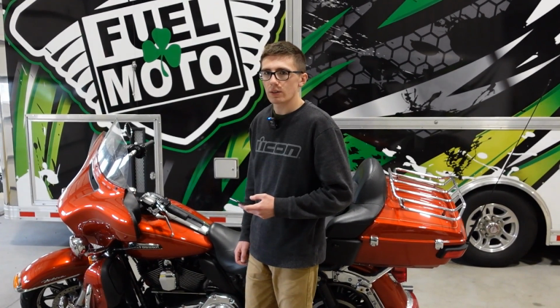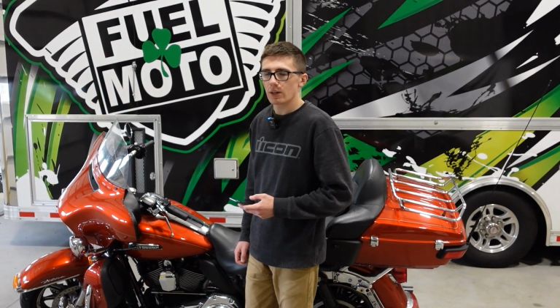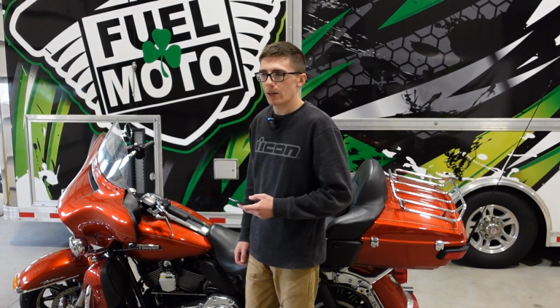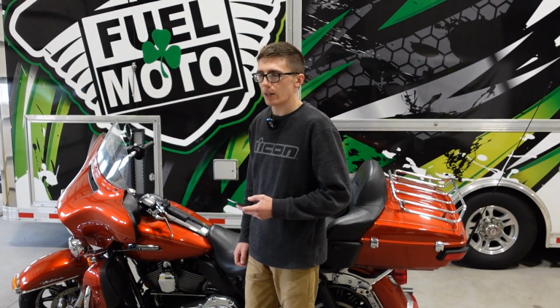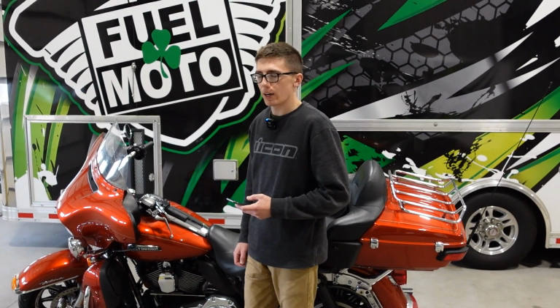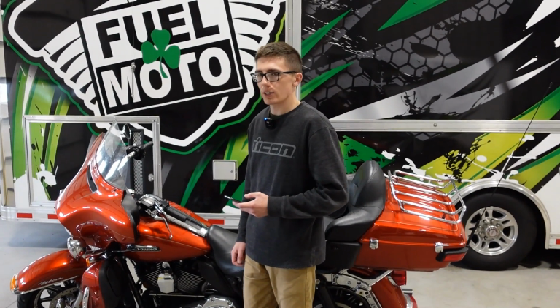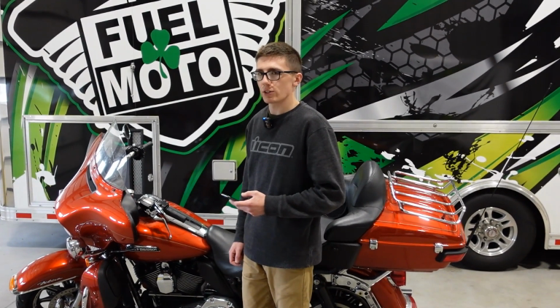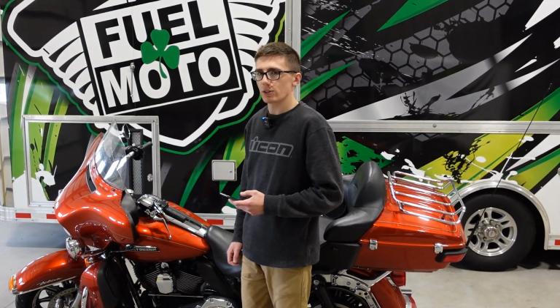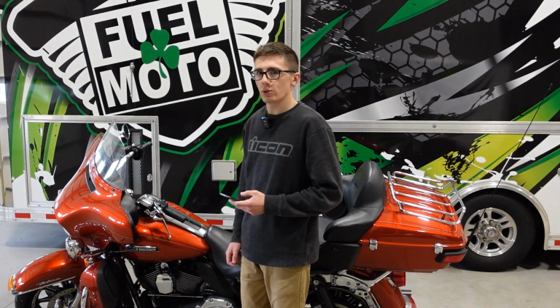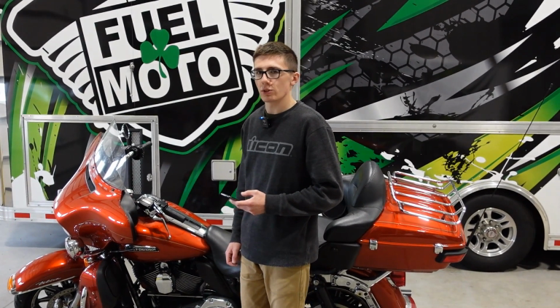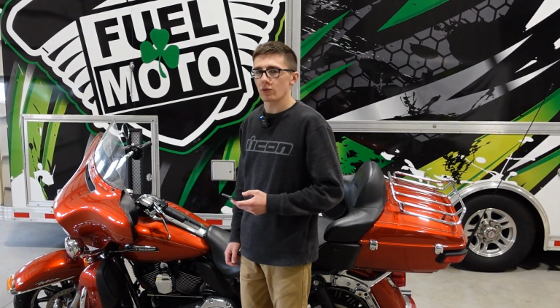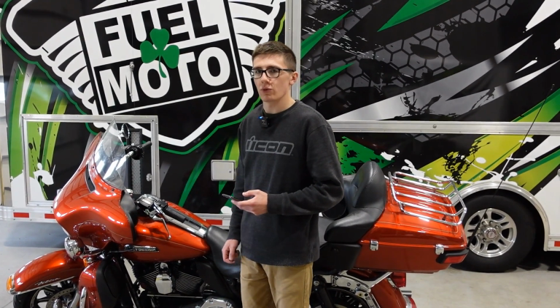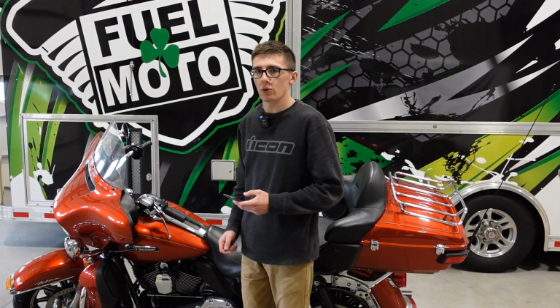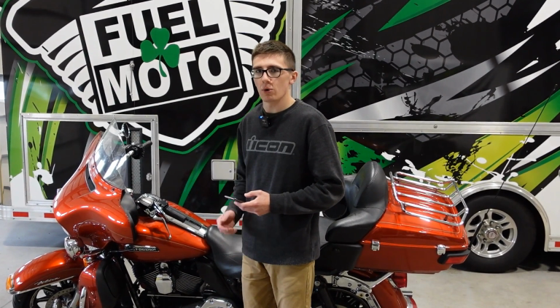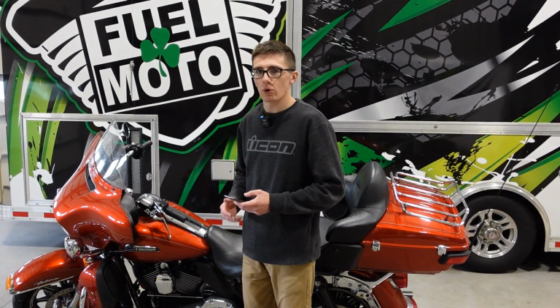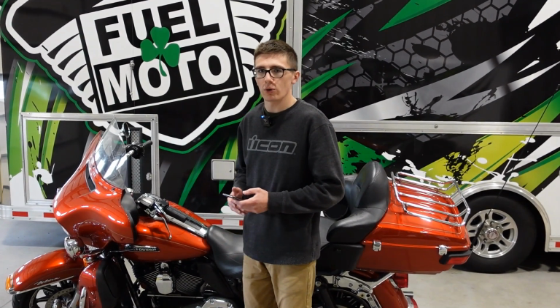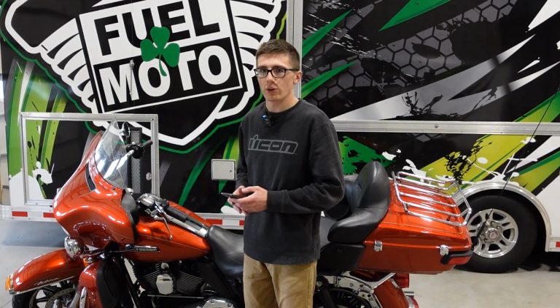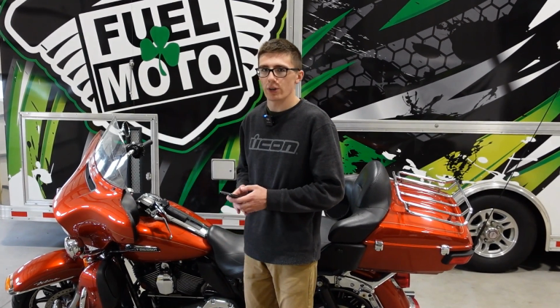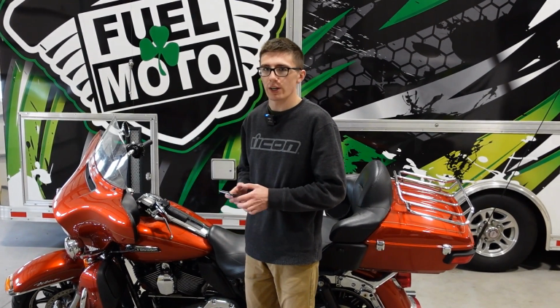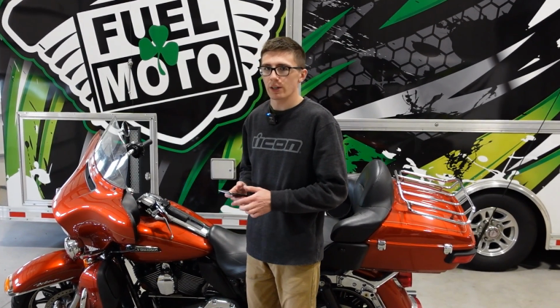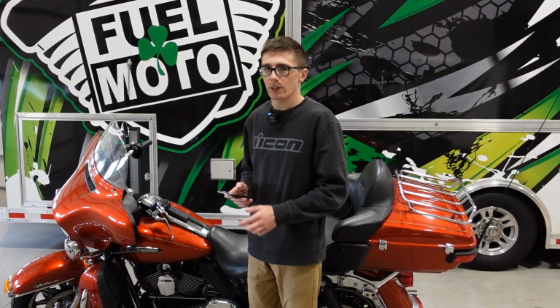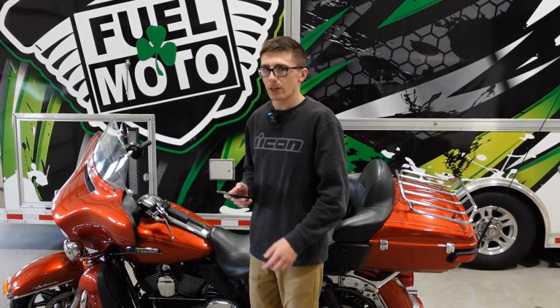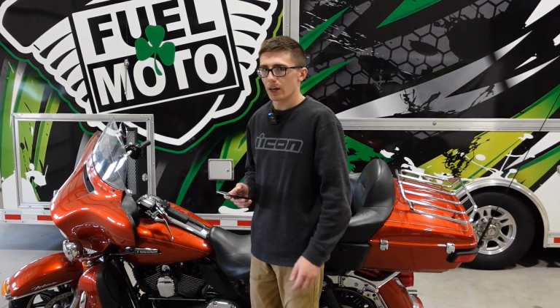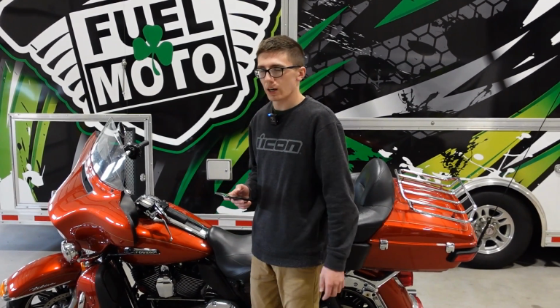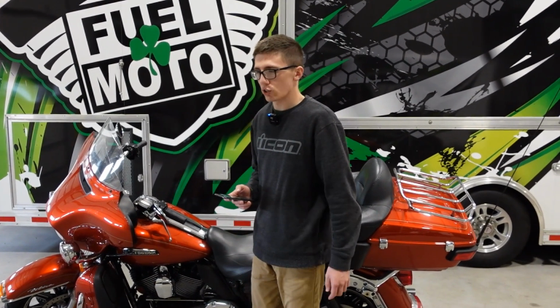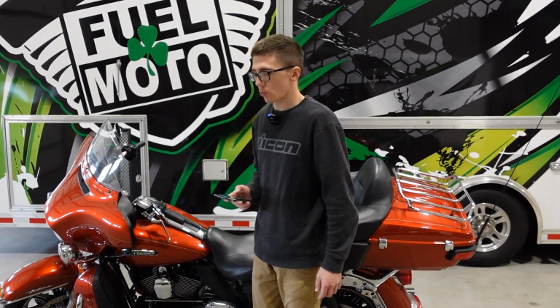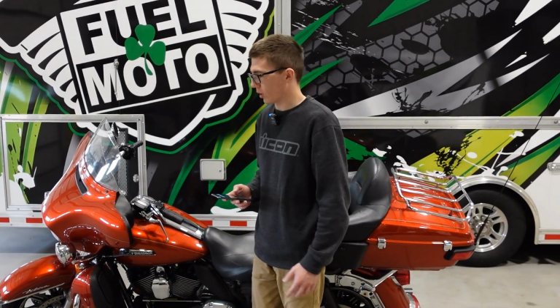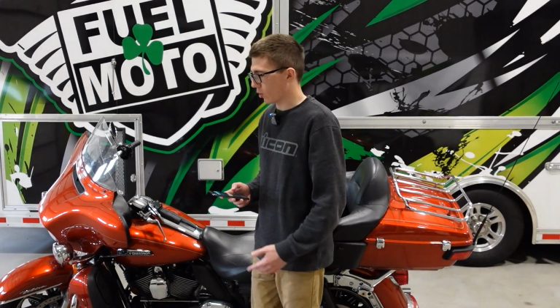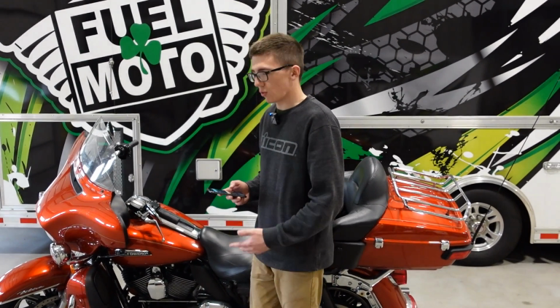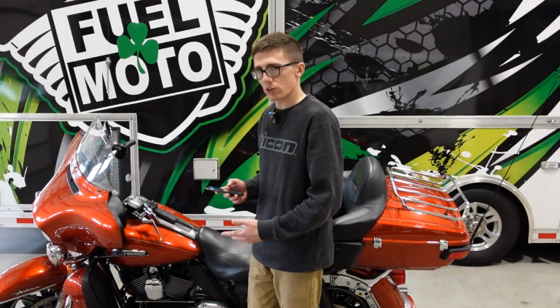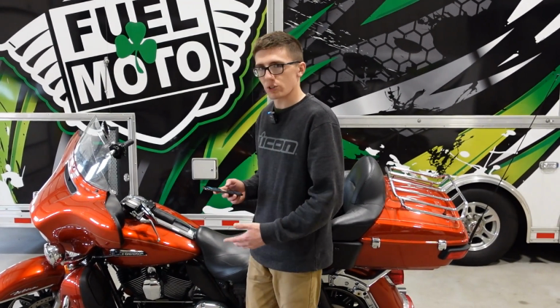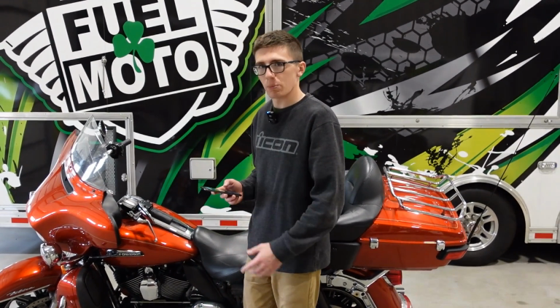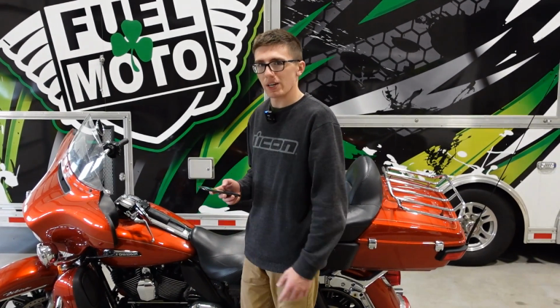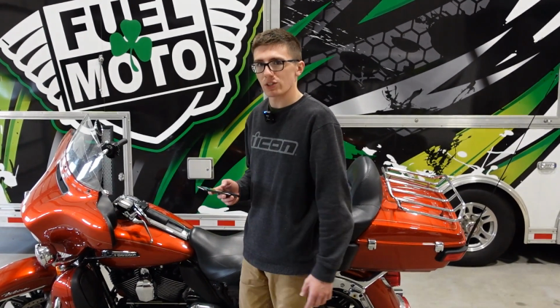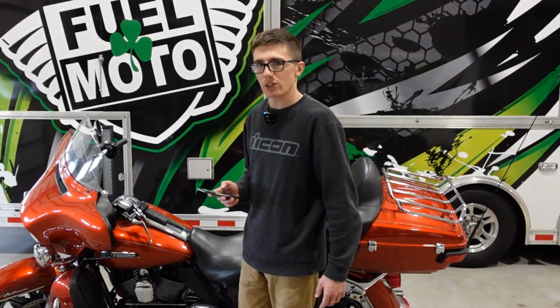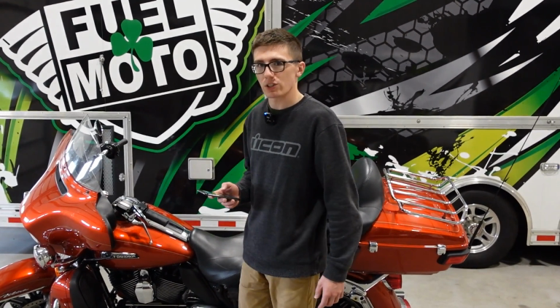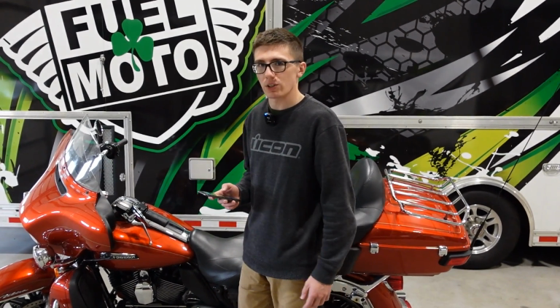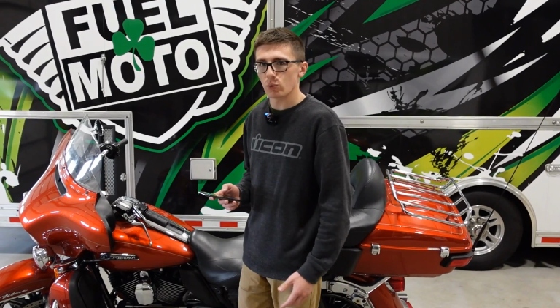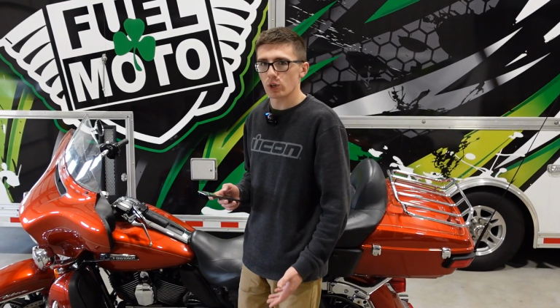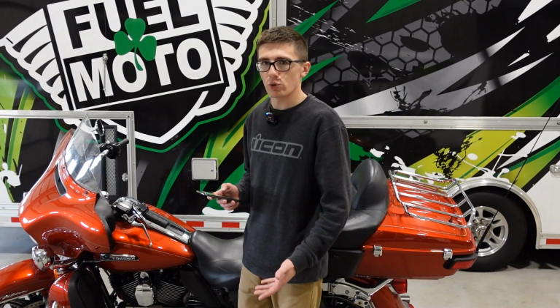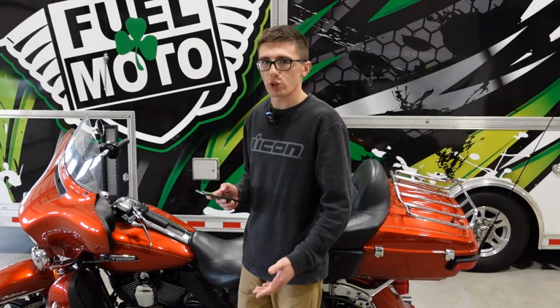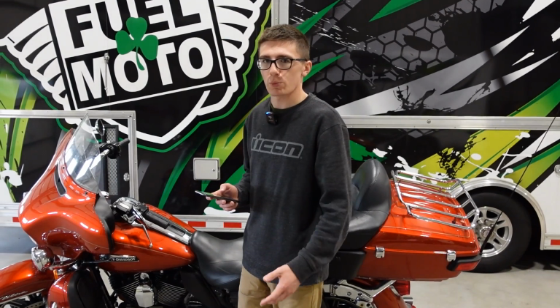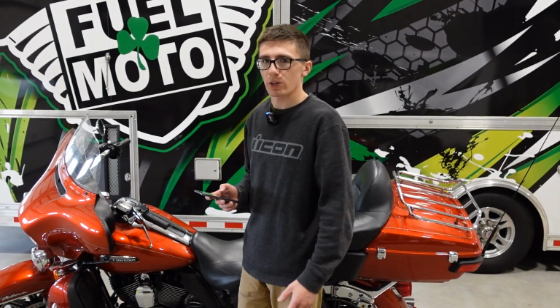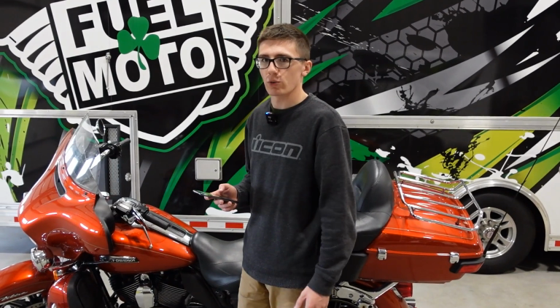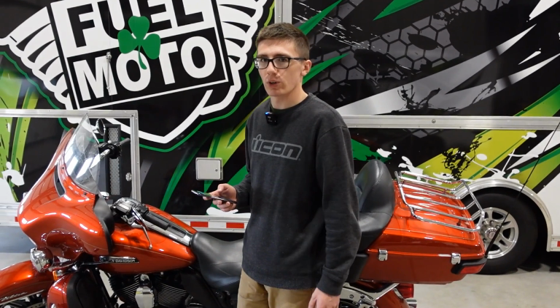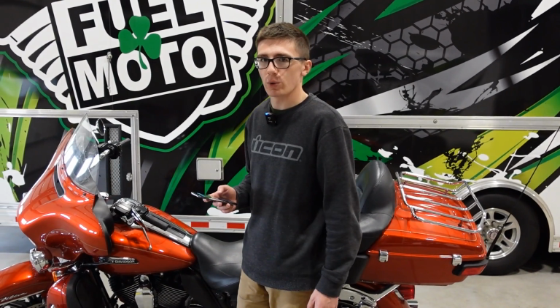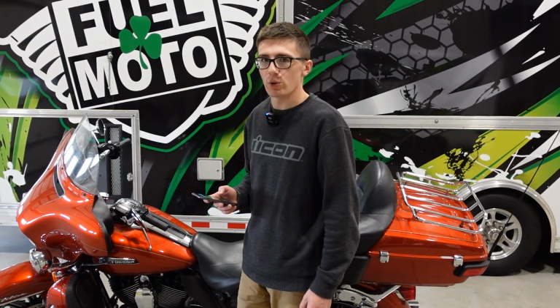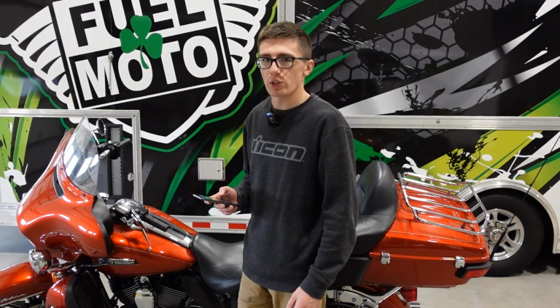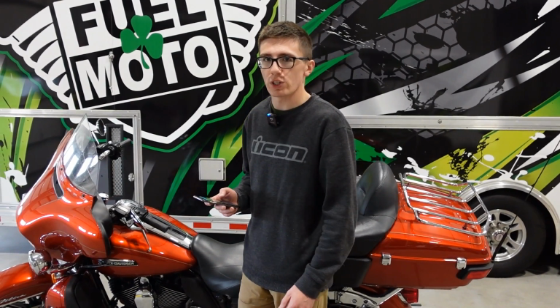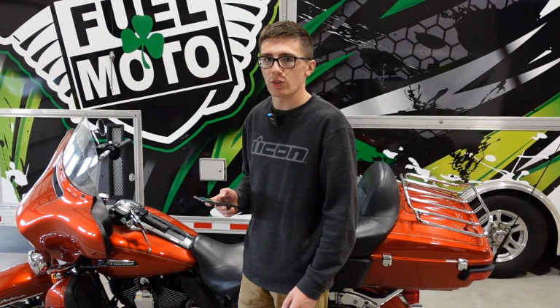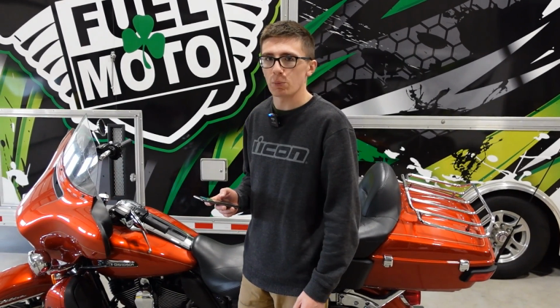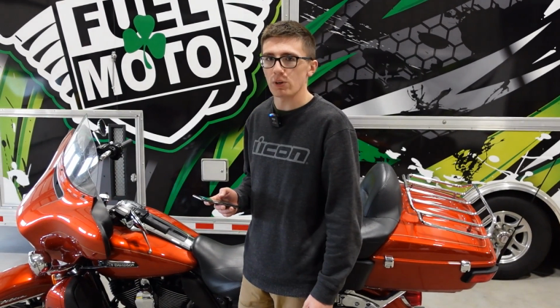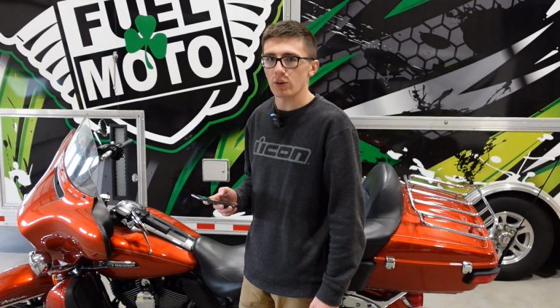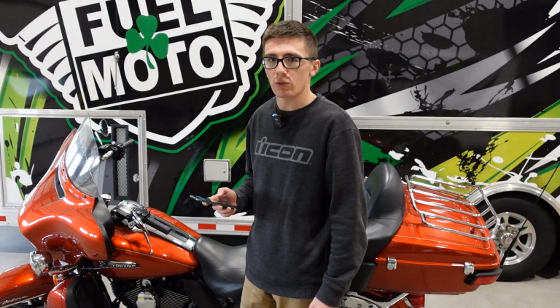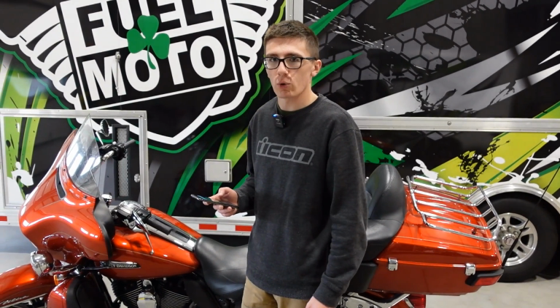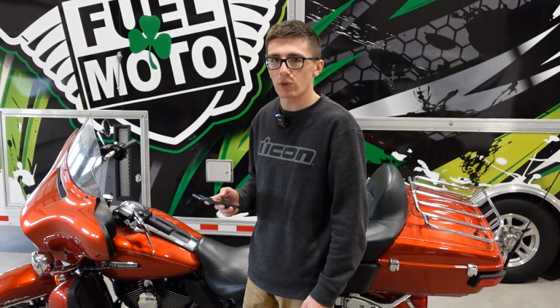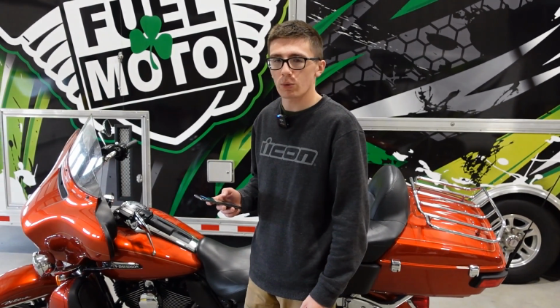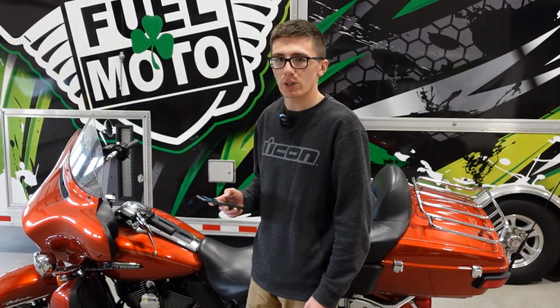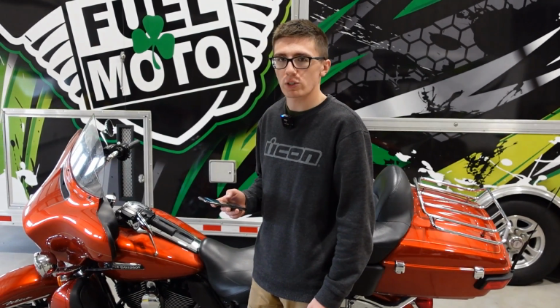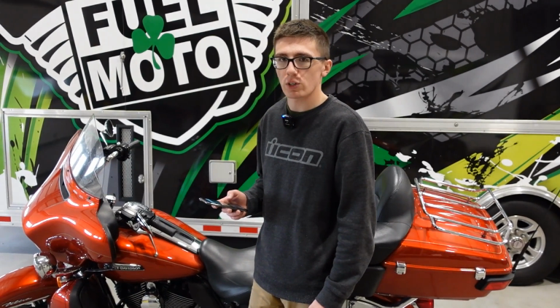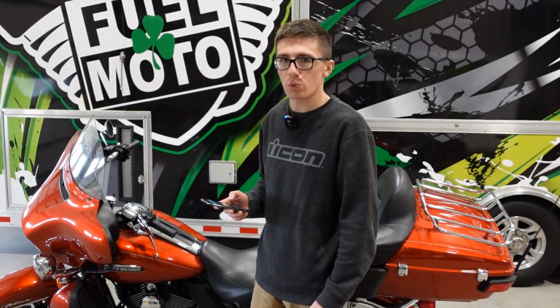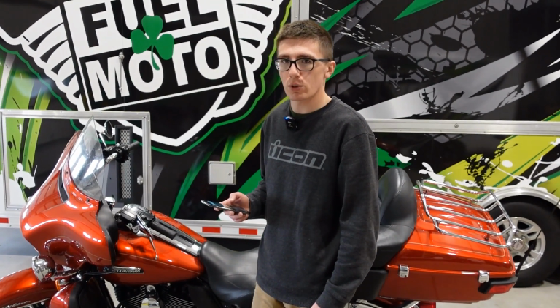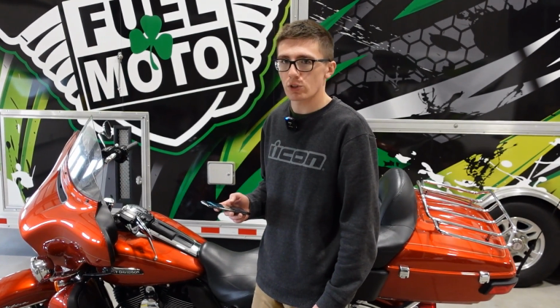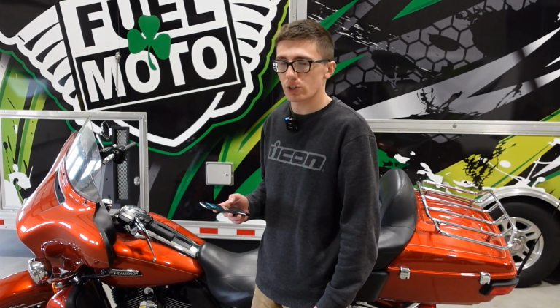Hey guys, Lucas from FuelMoto here today. Just wanted to go over some basics and what to expect when you receive a PV4 from us that you purchase.